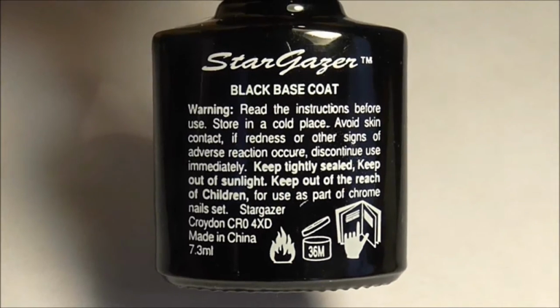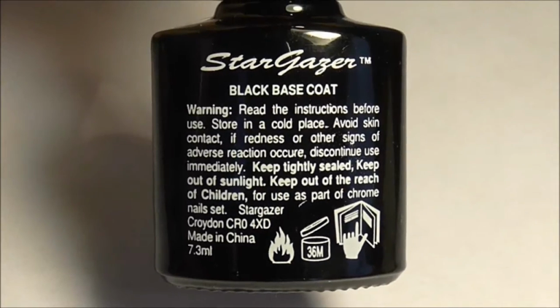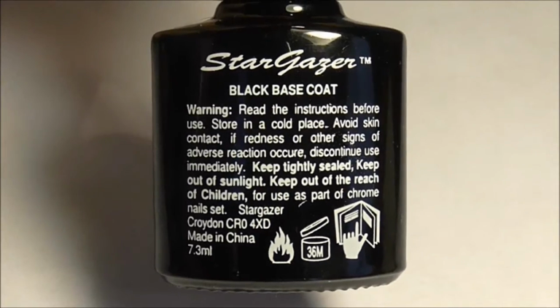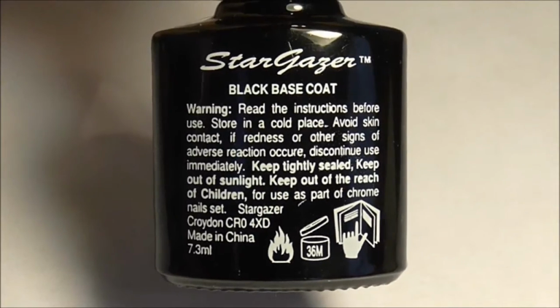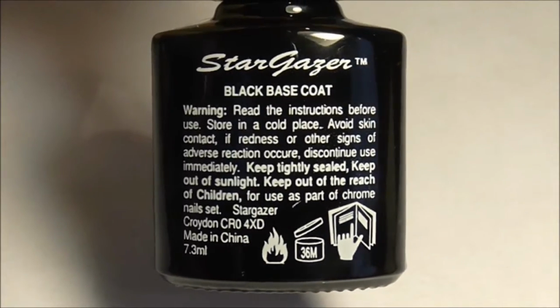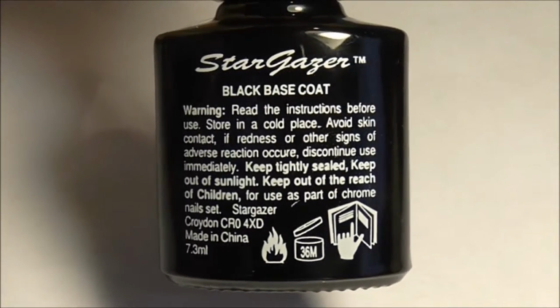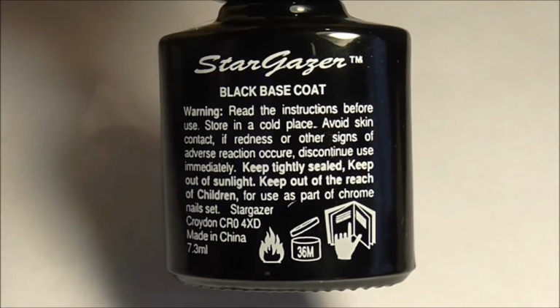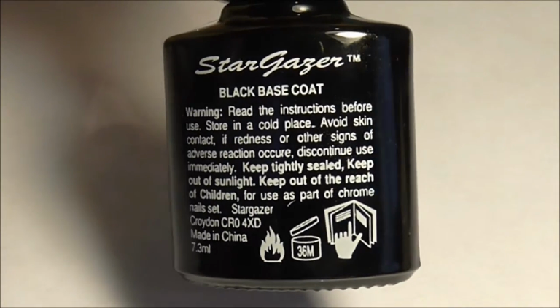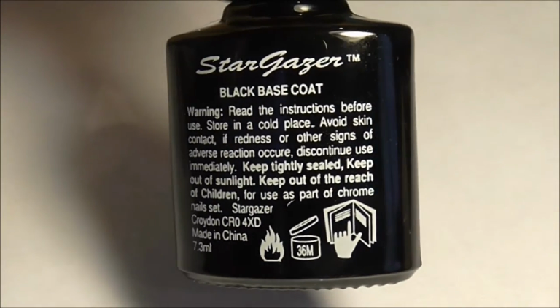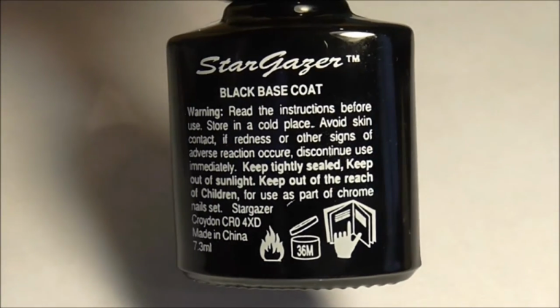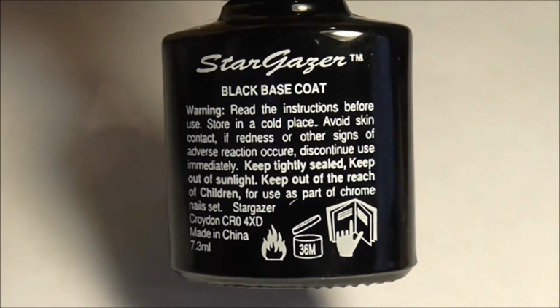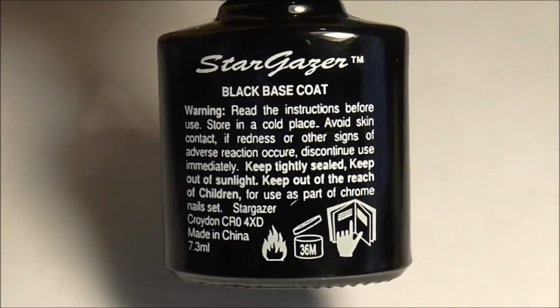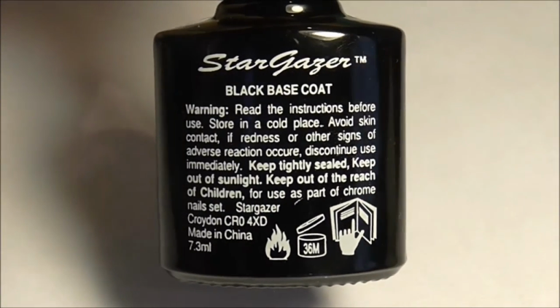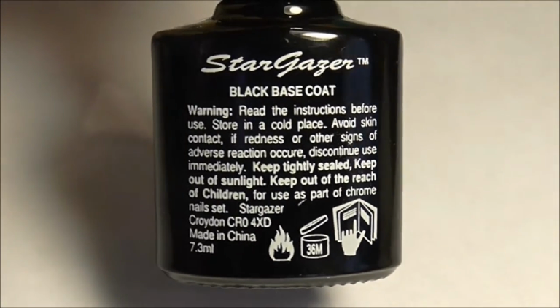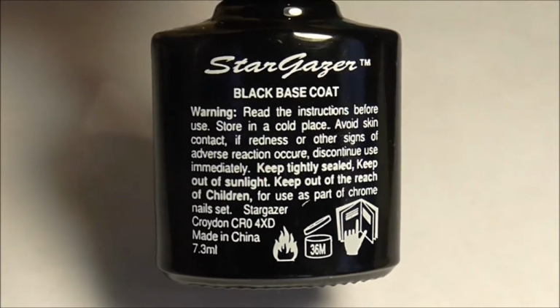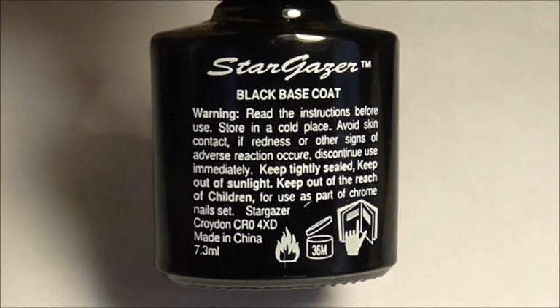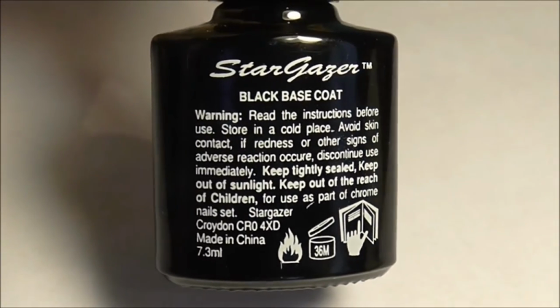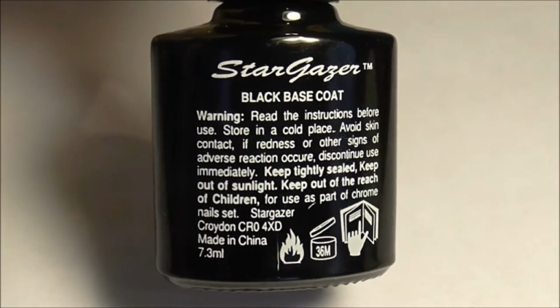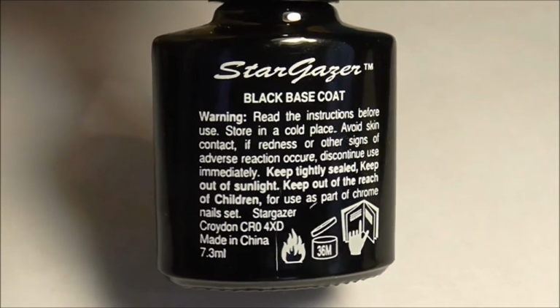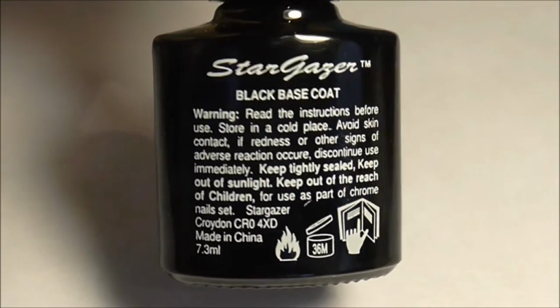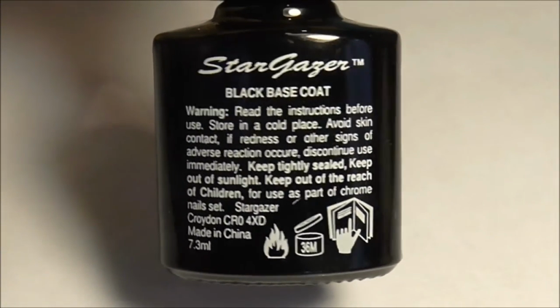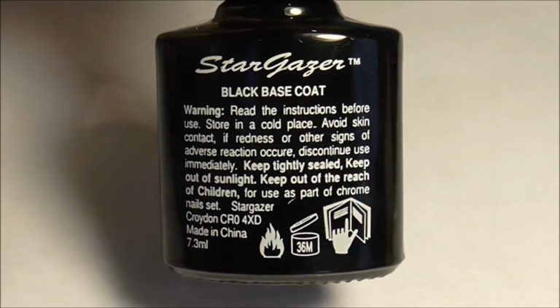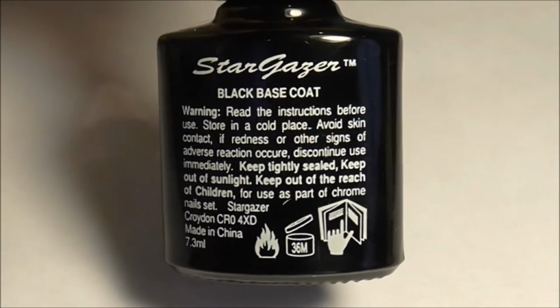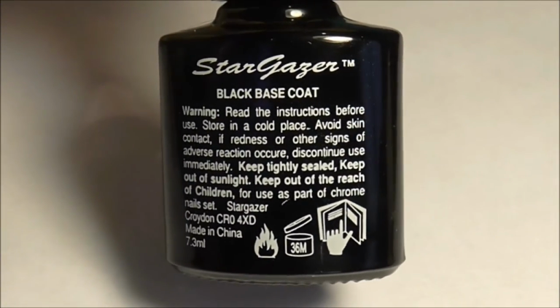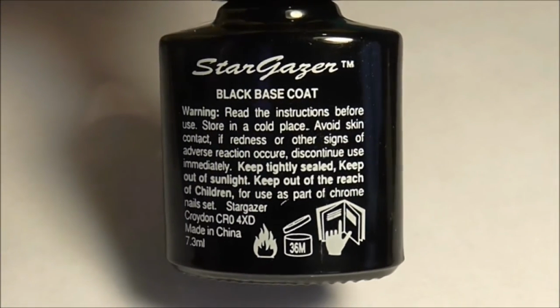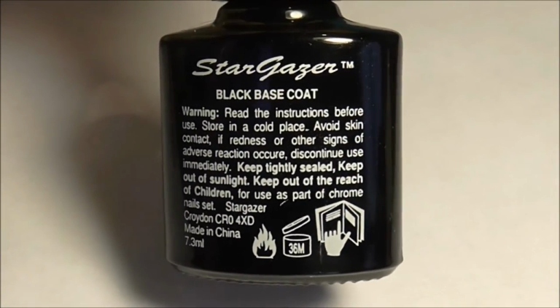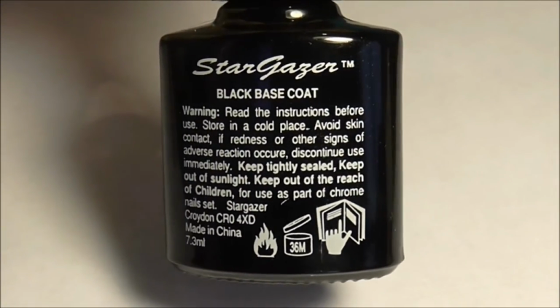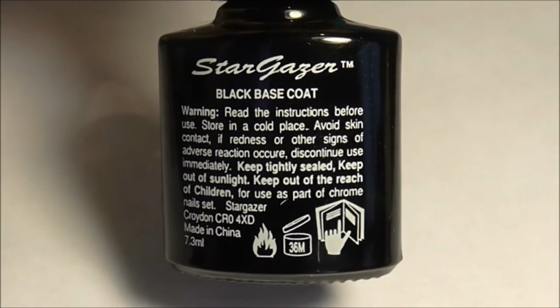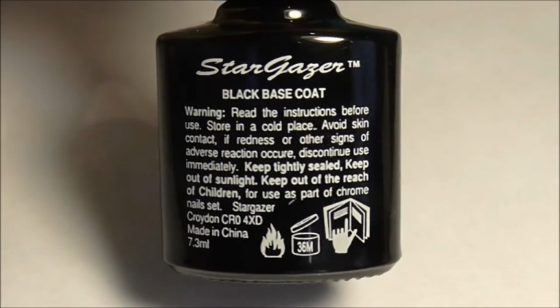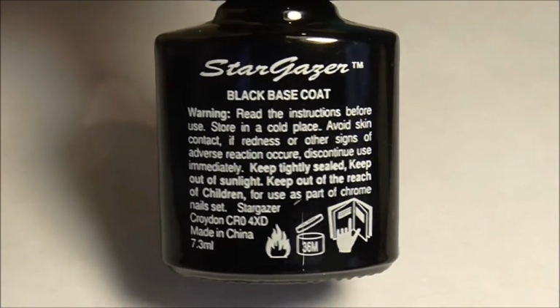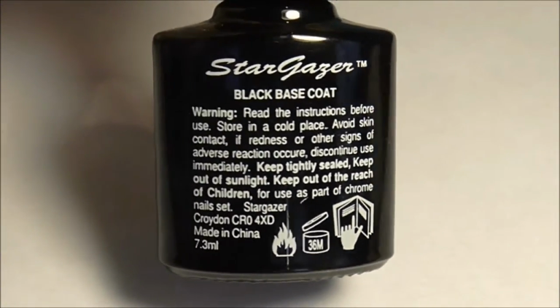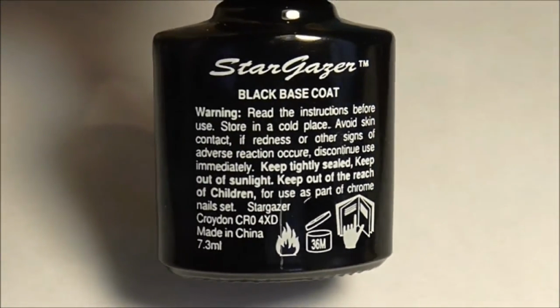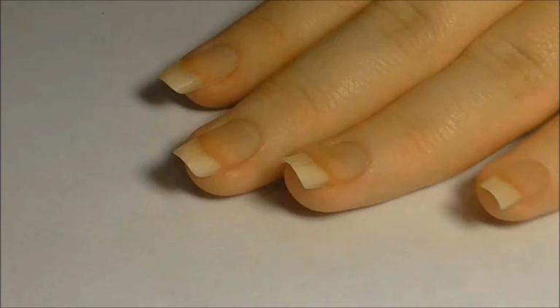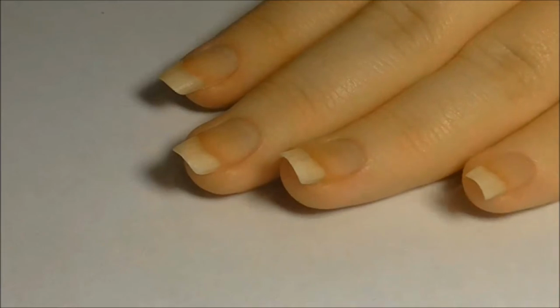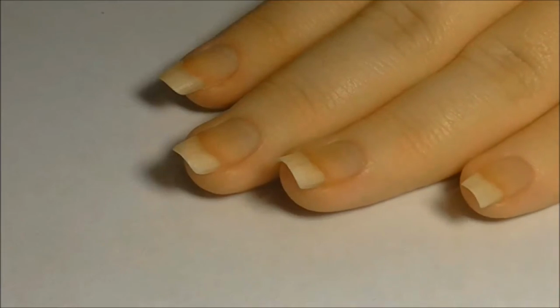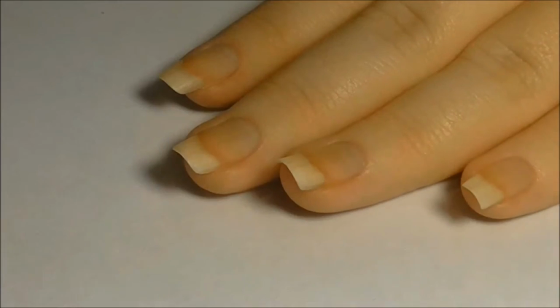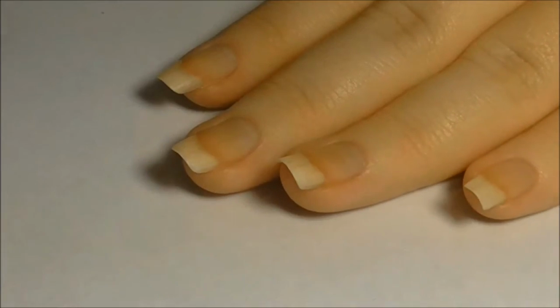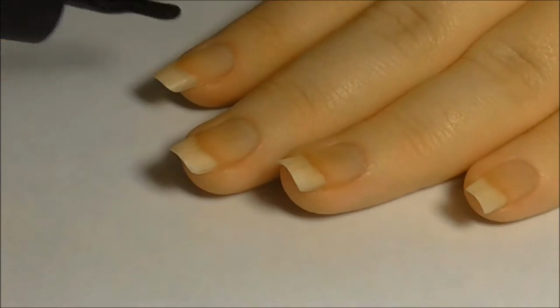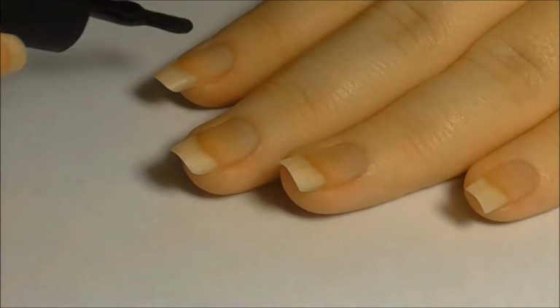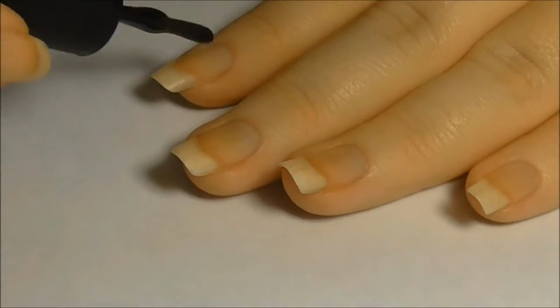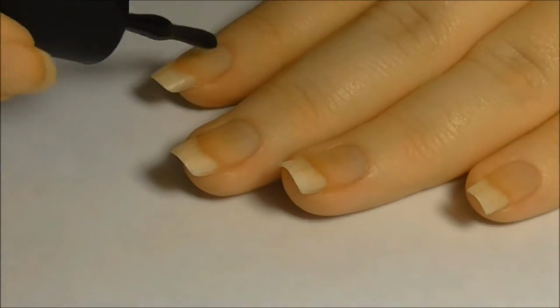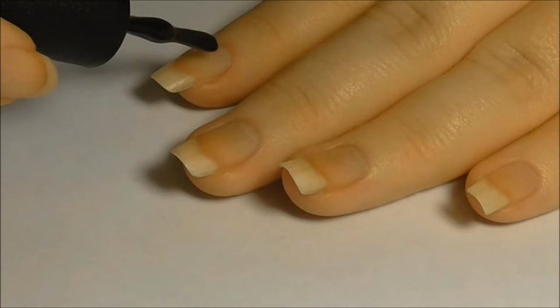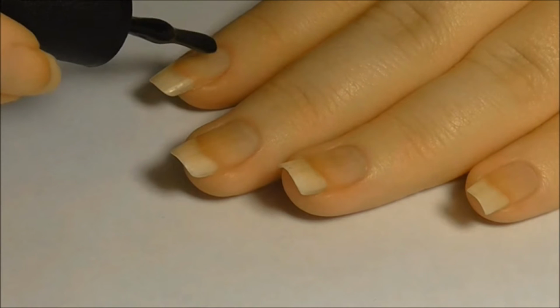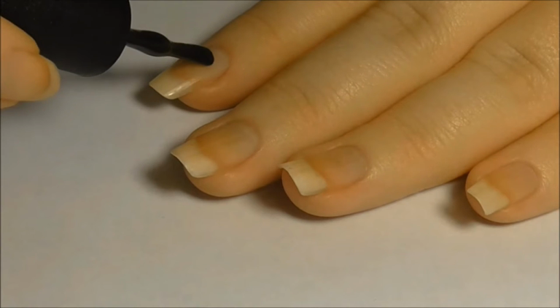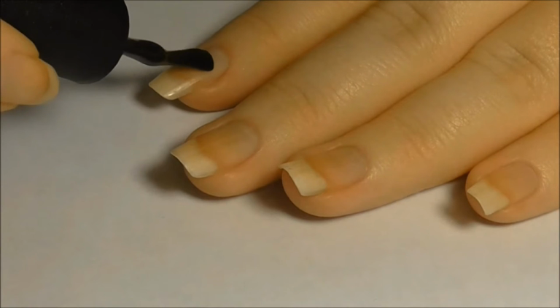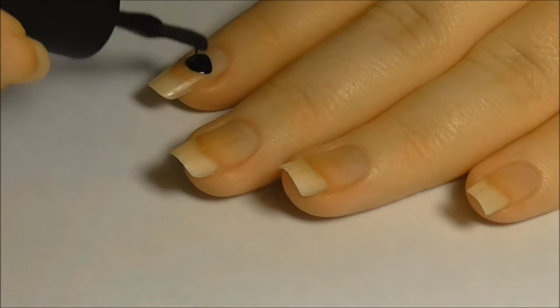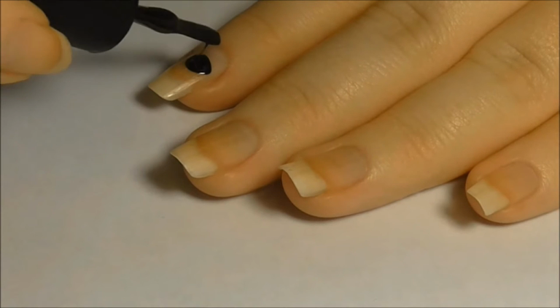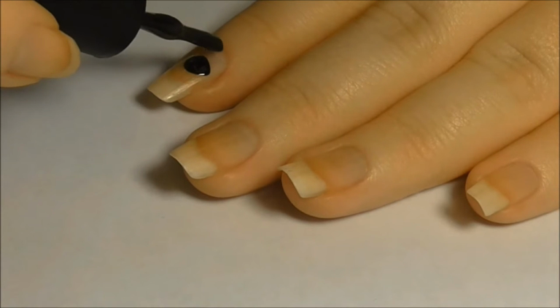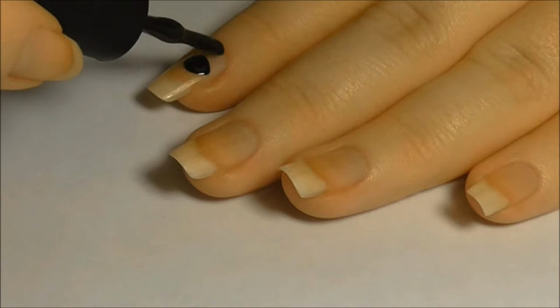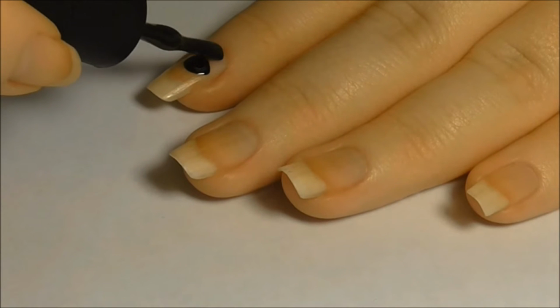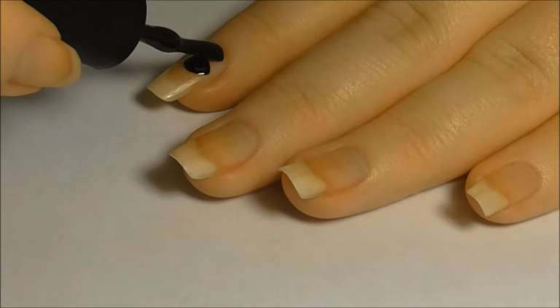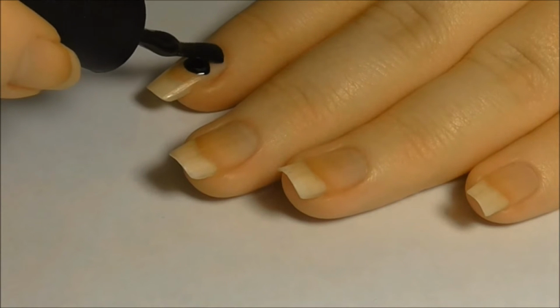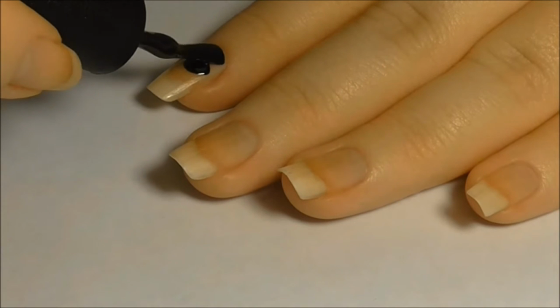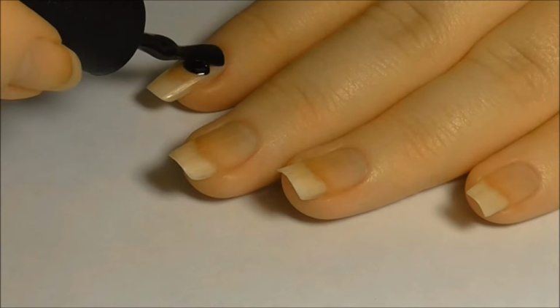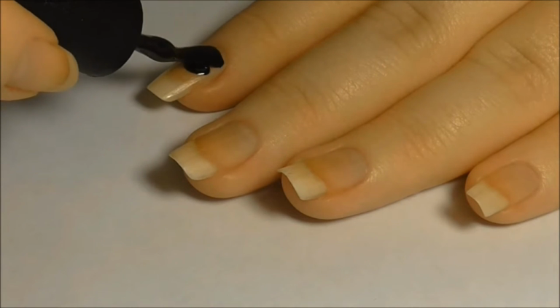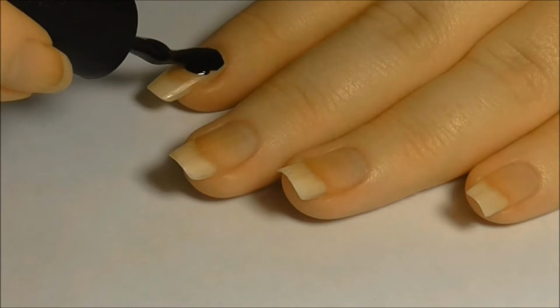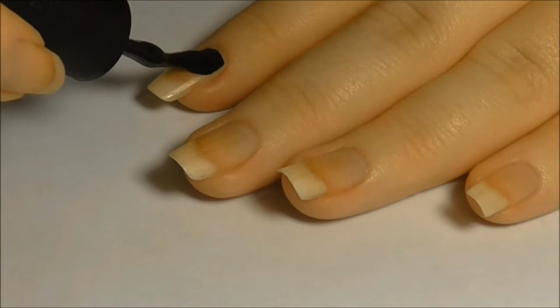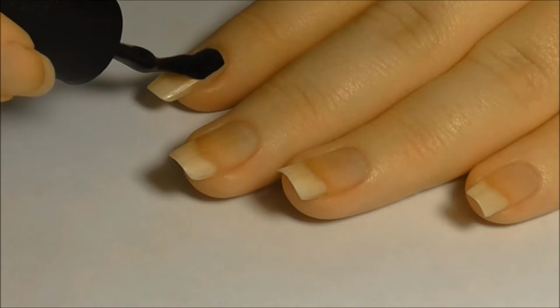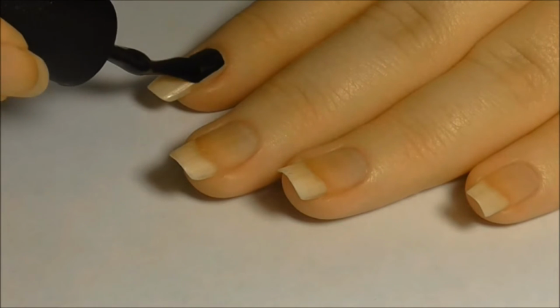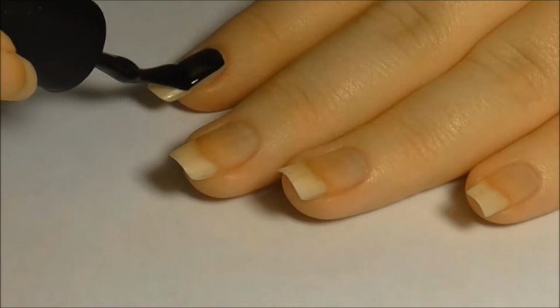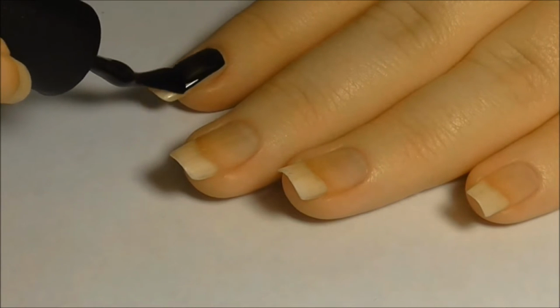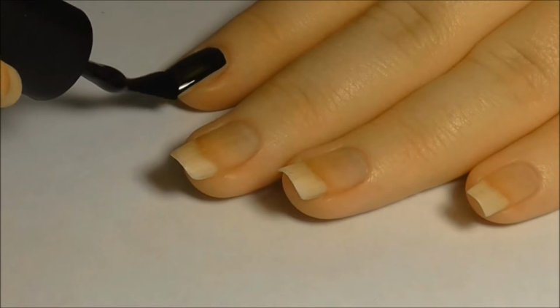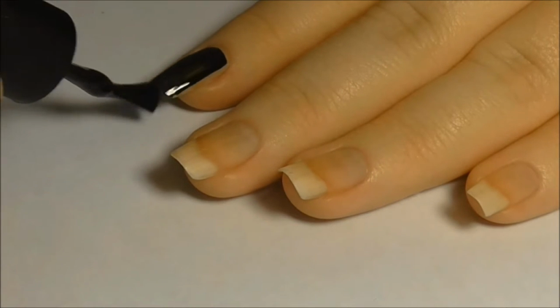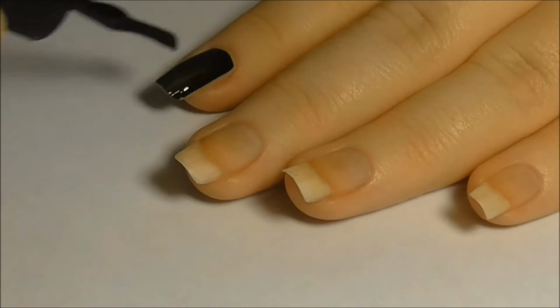Before starting, make sure your cuticles are pushed back, your nails are clean and free from any nail polish, oils or dirt.